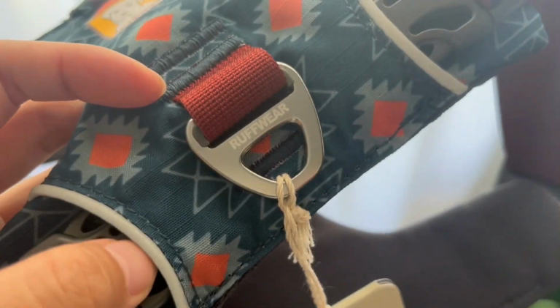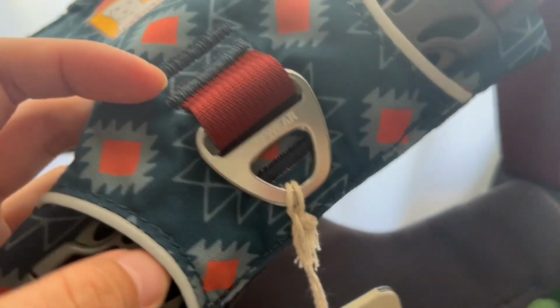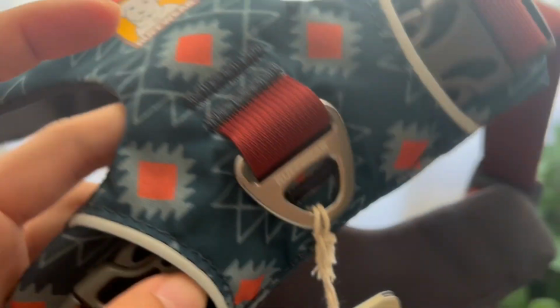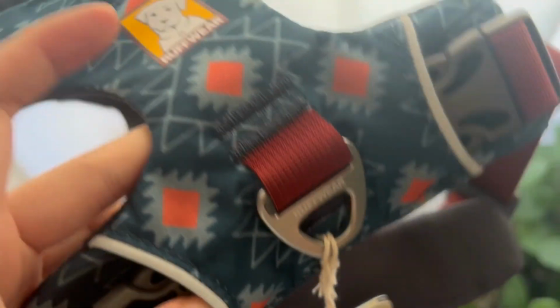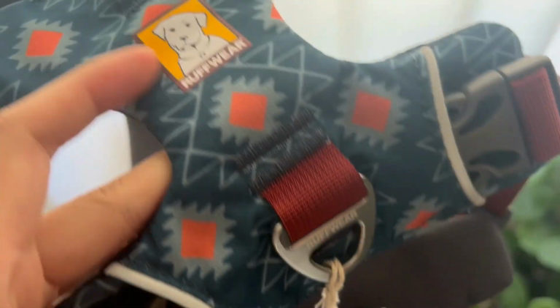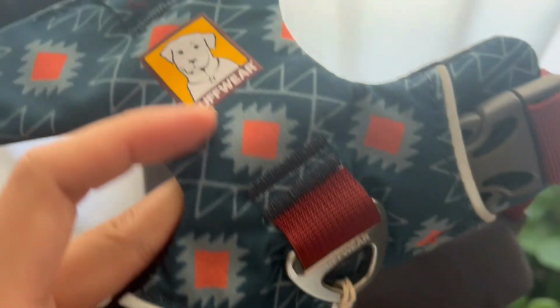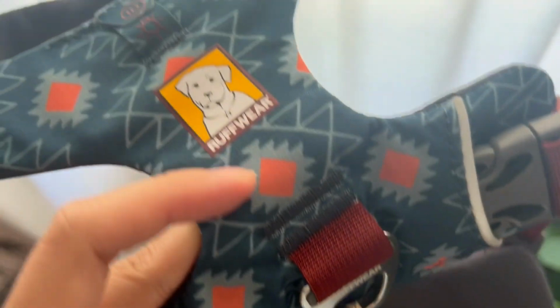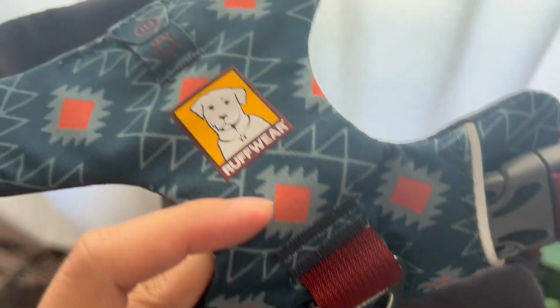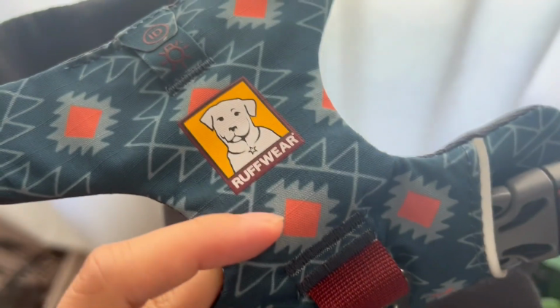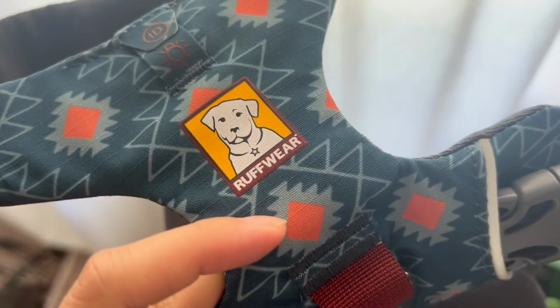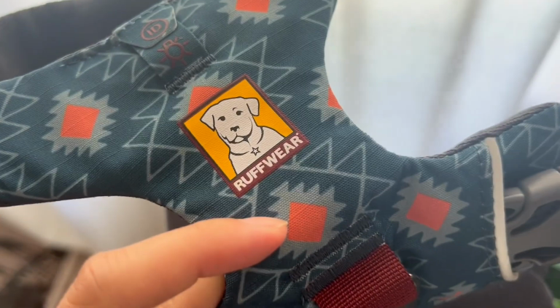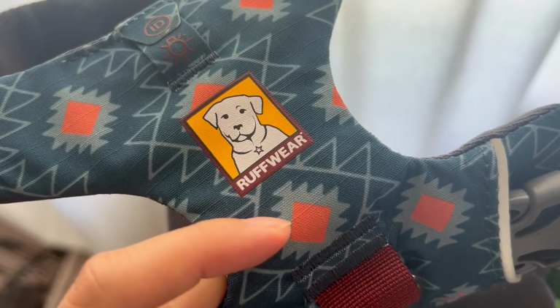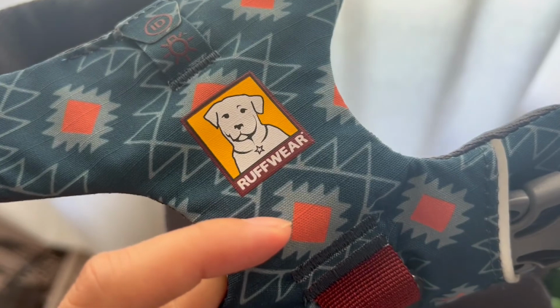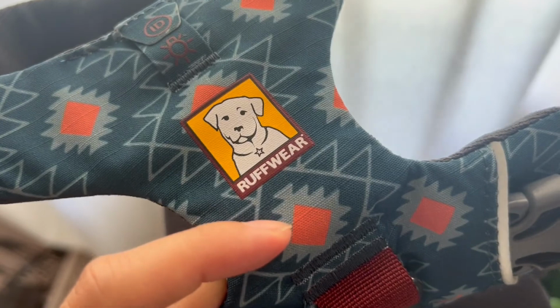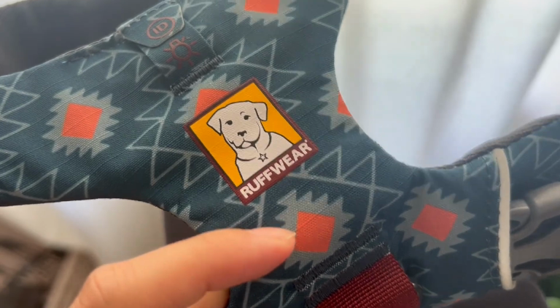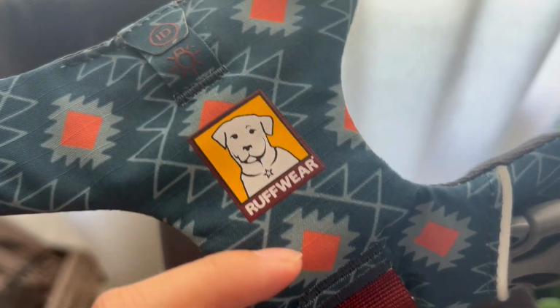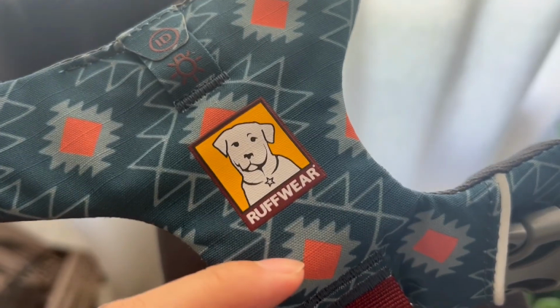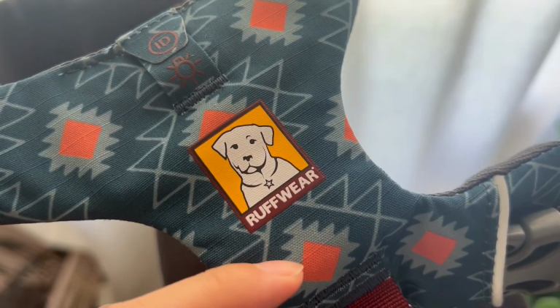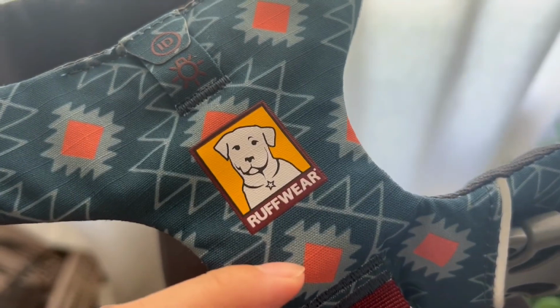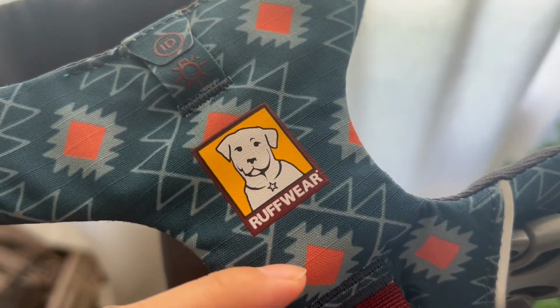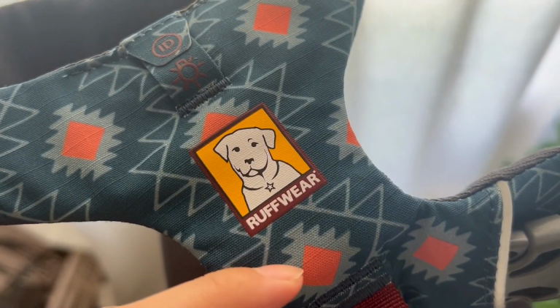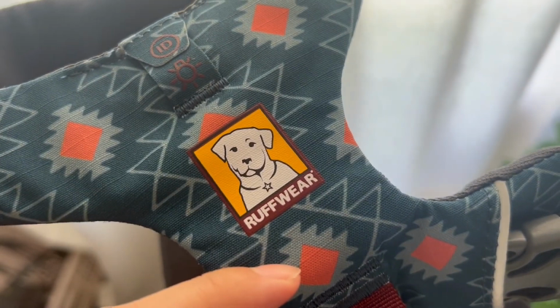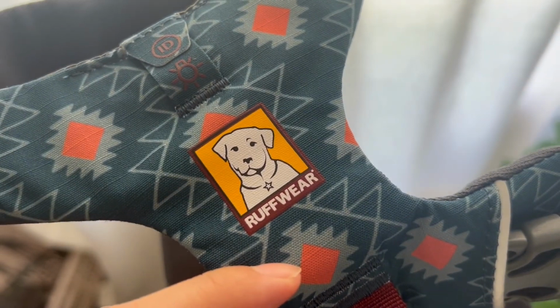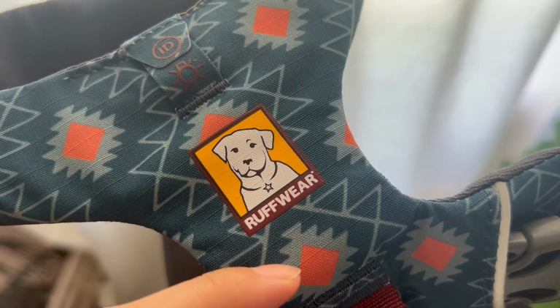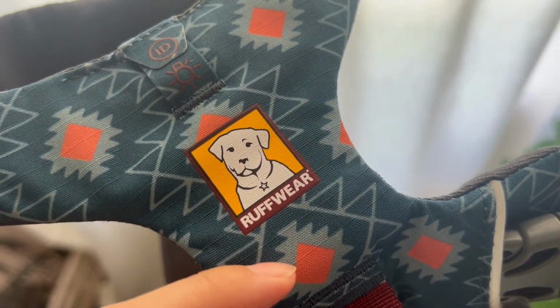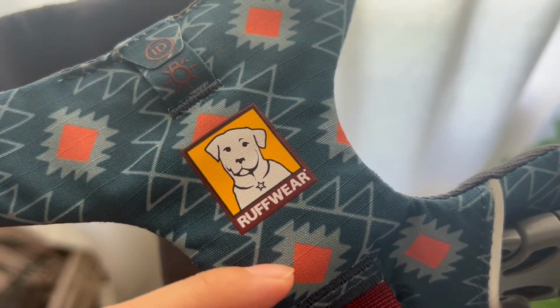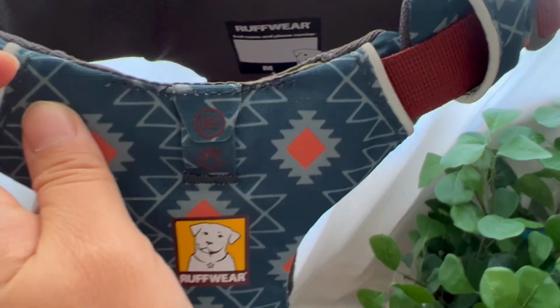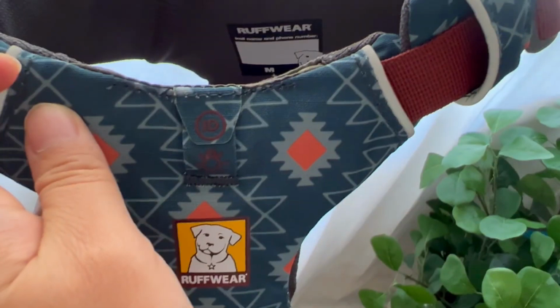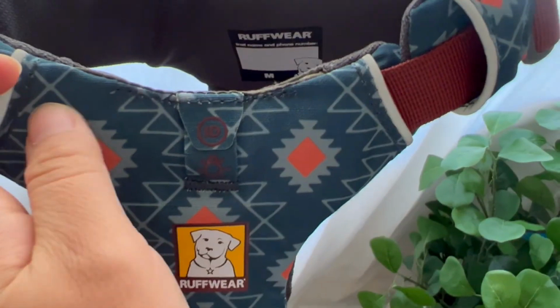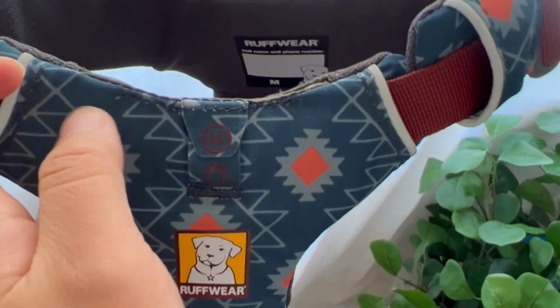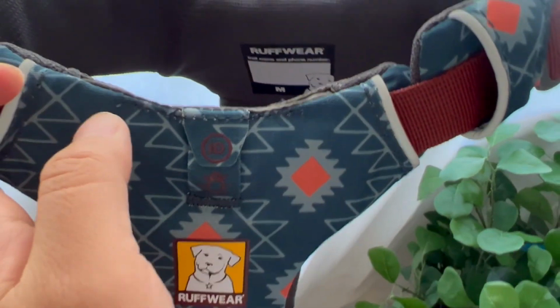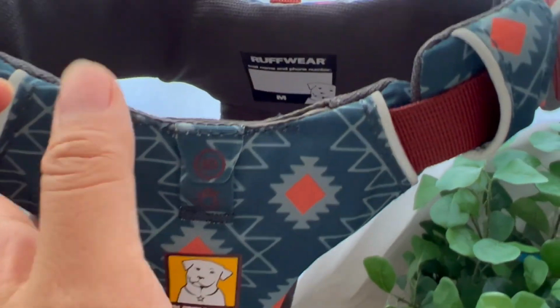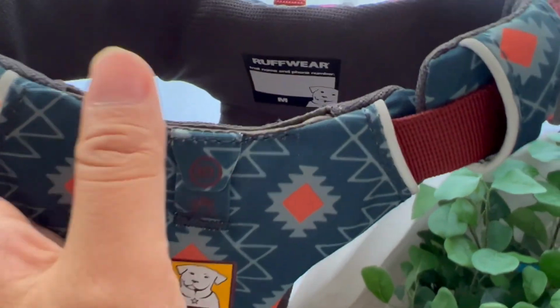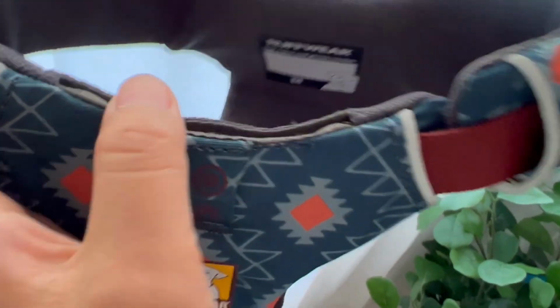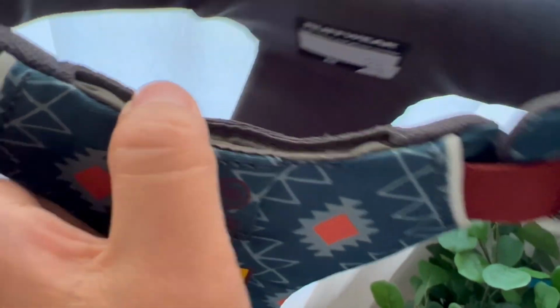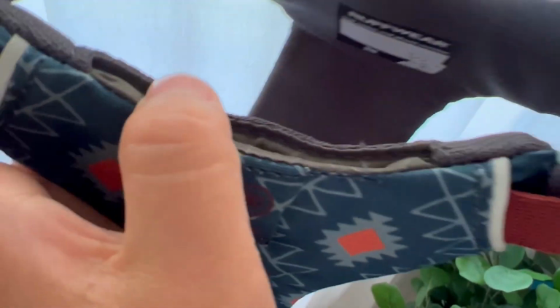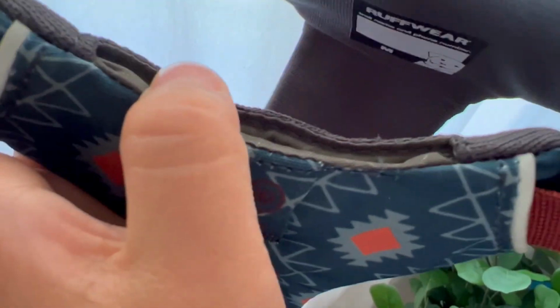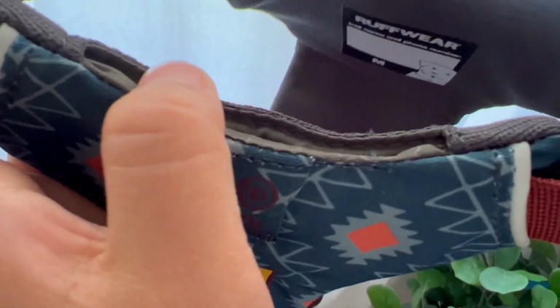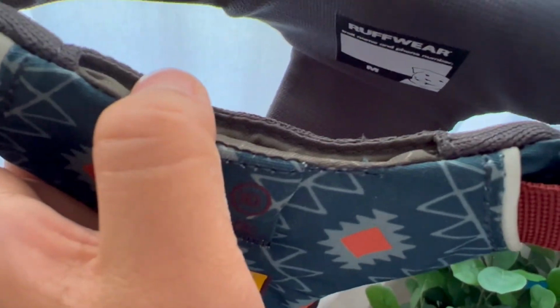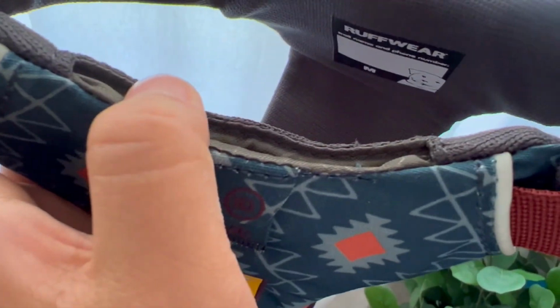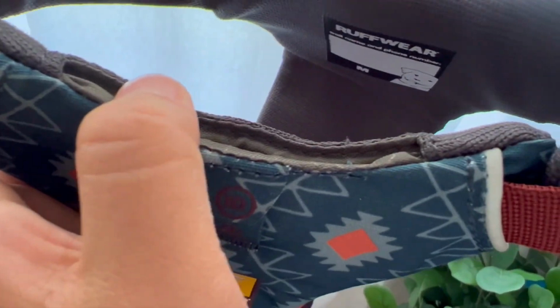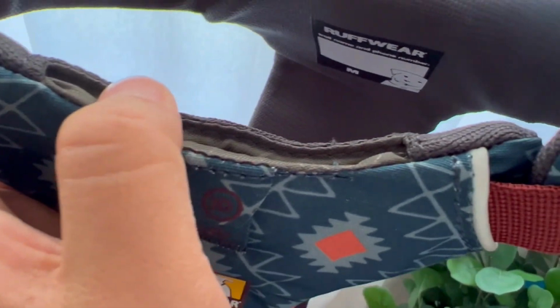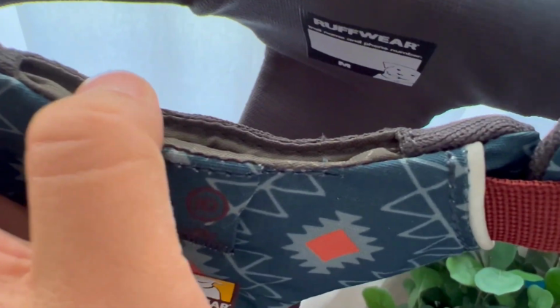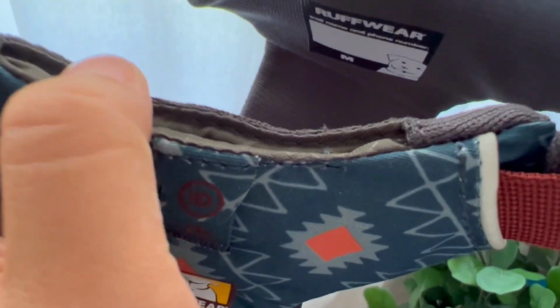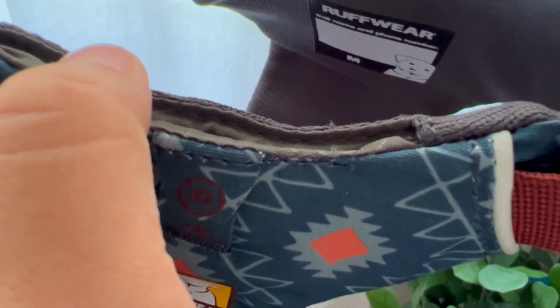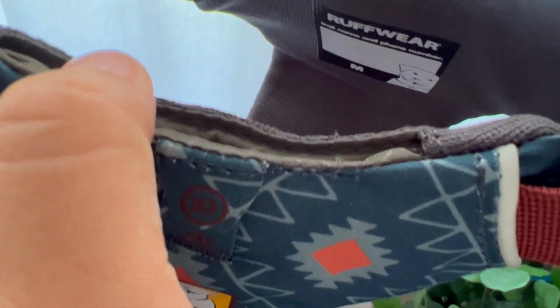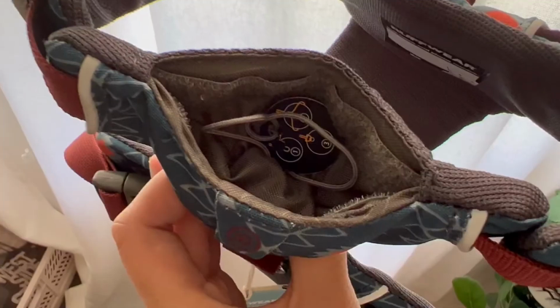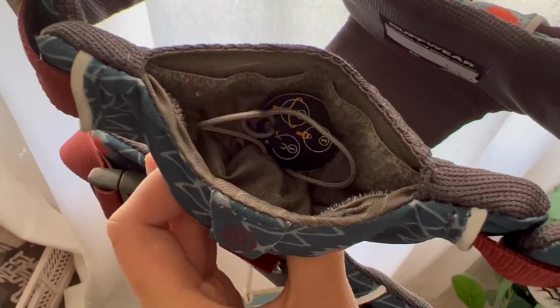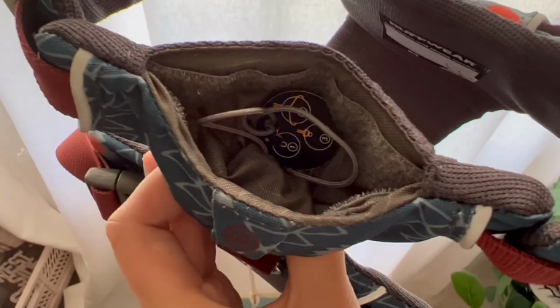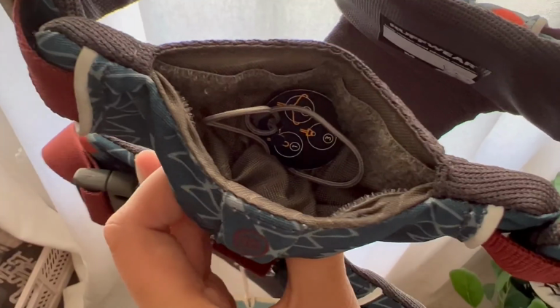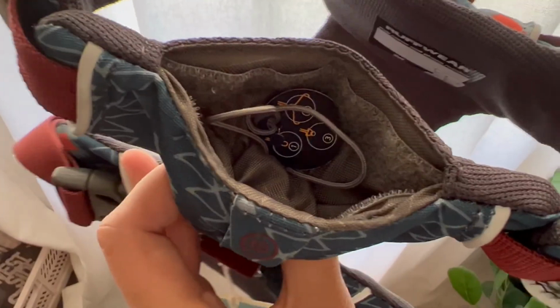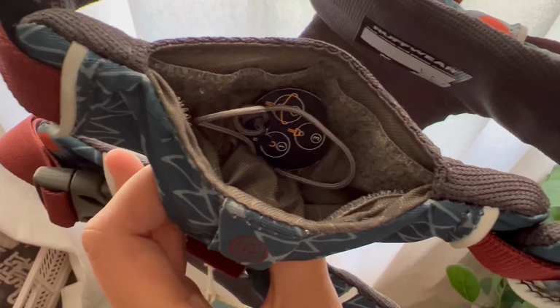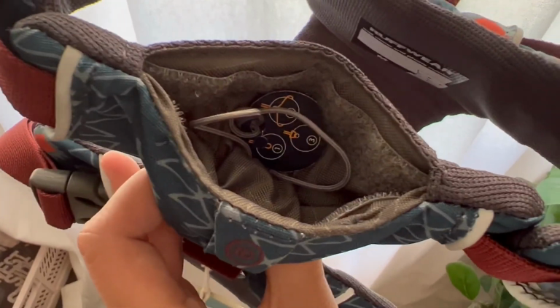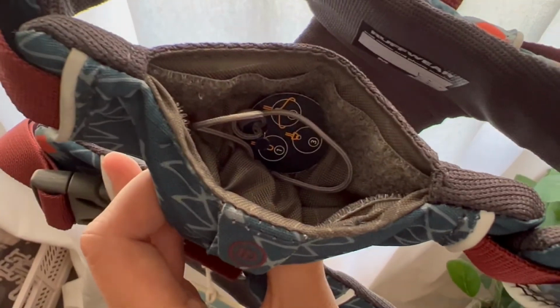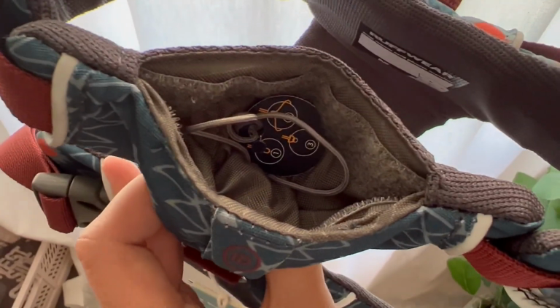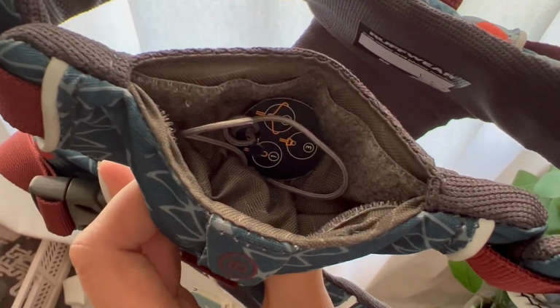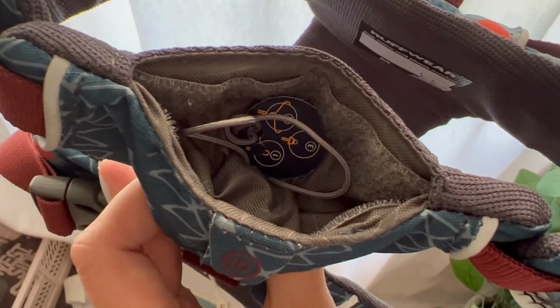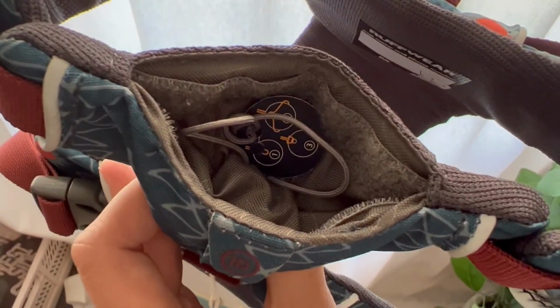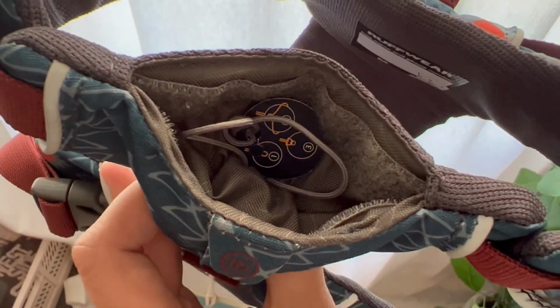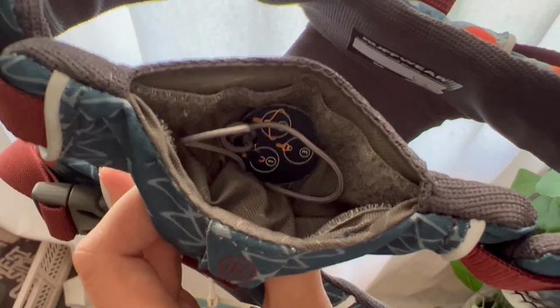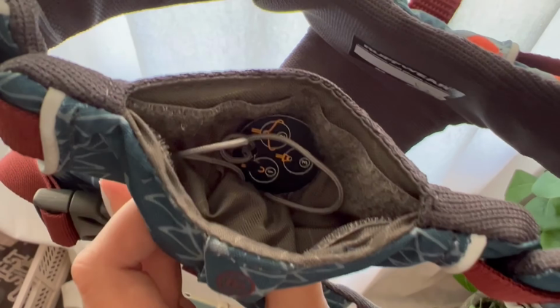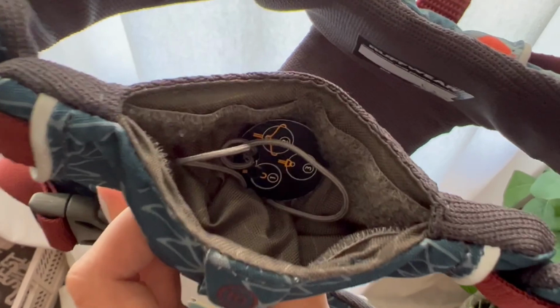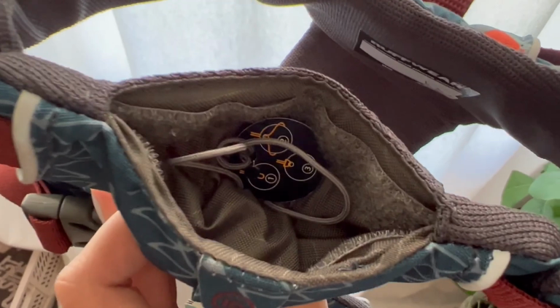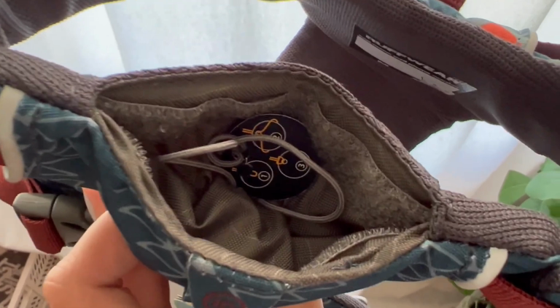By the way, I still think their logo looks so much like Genie. There is also a small pouch available for ID if needed.